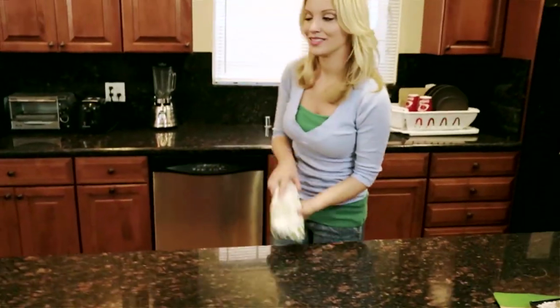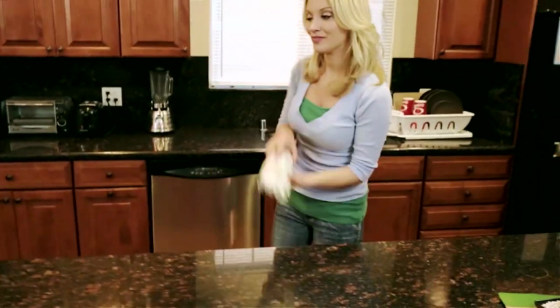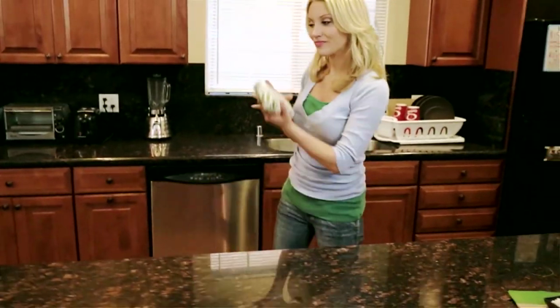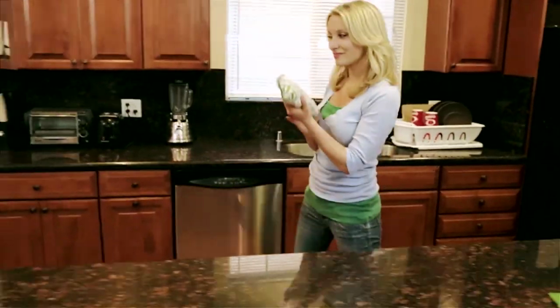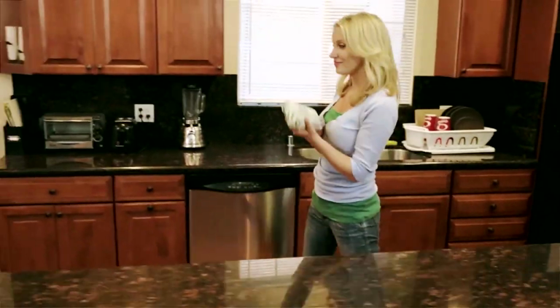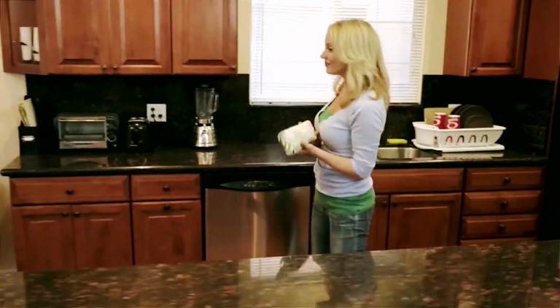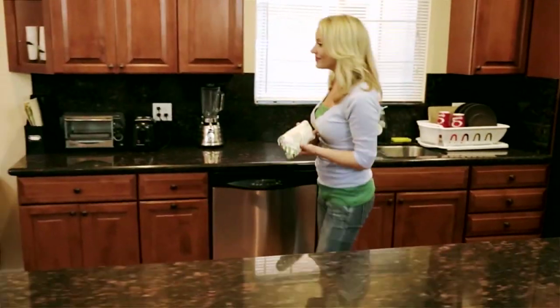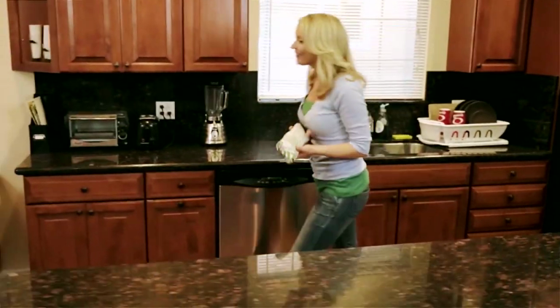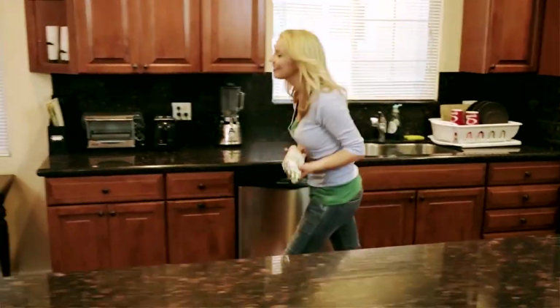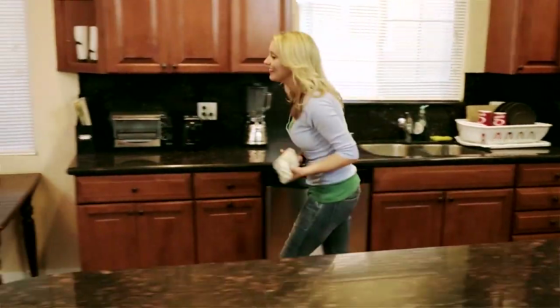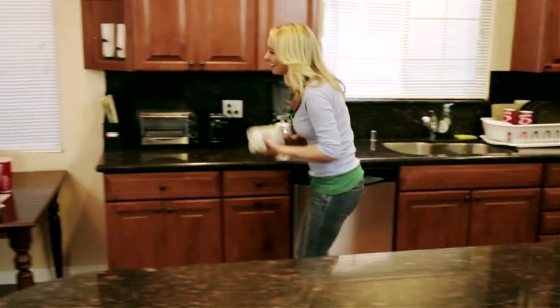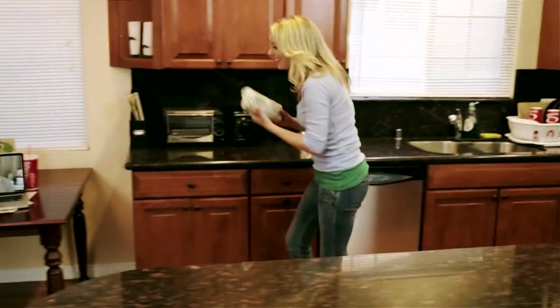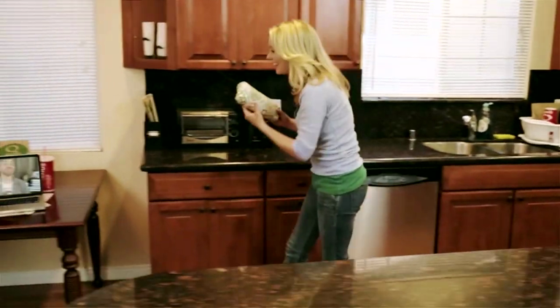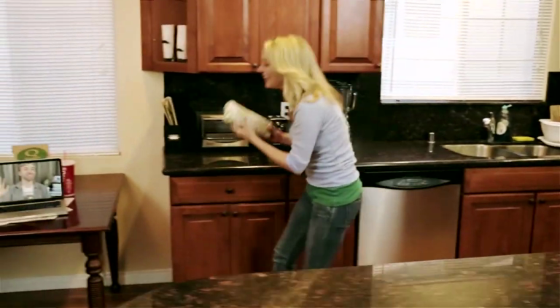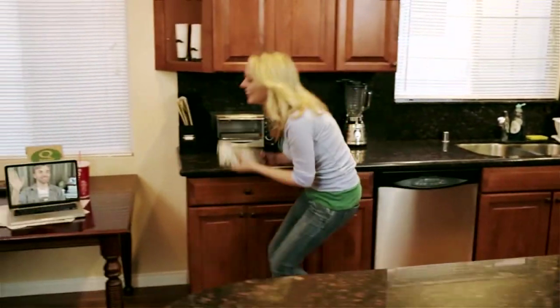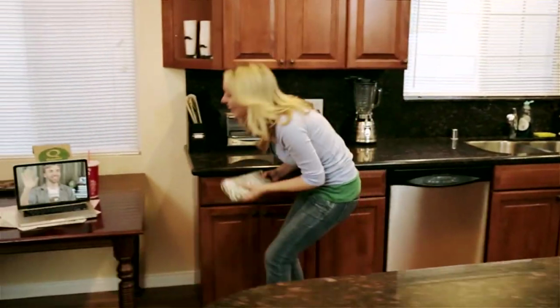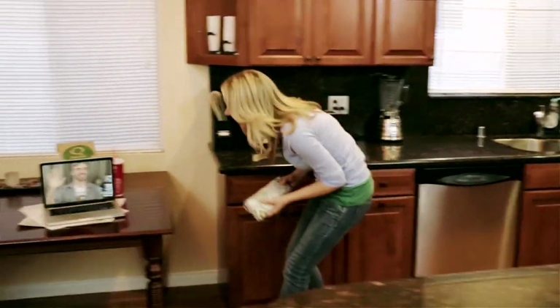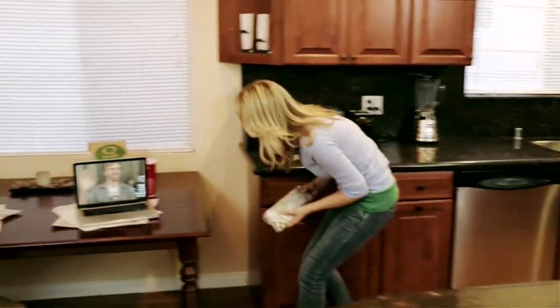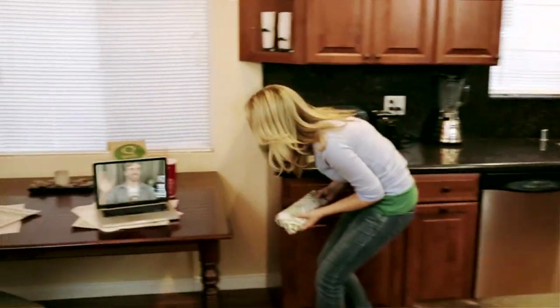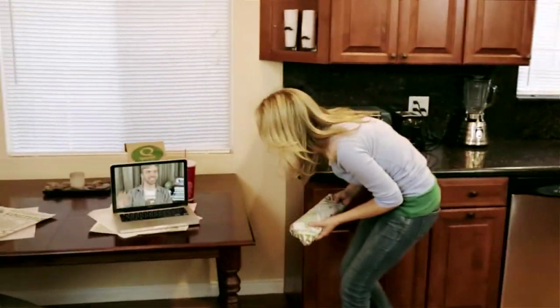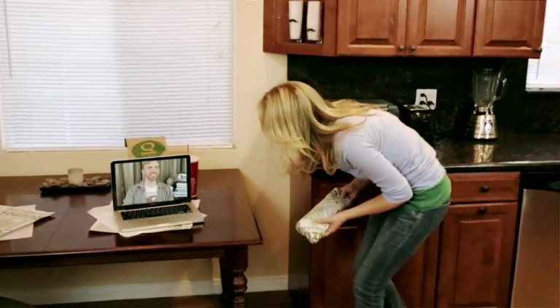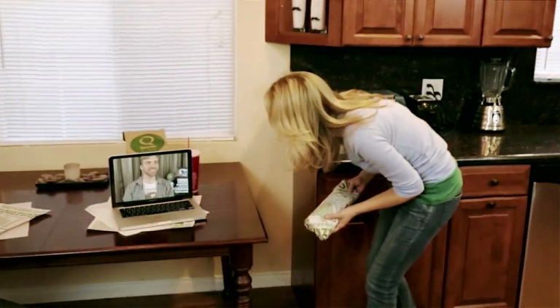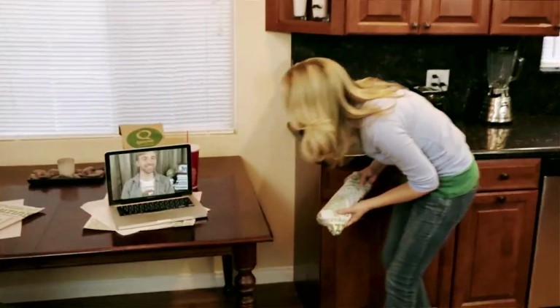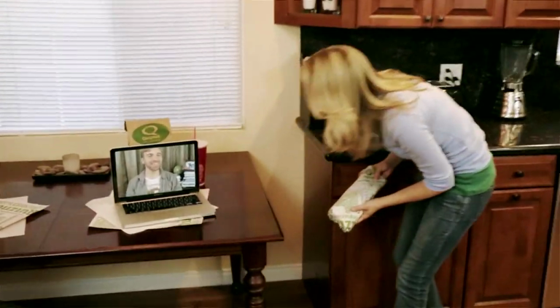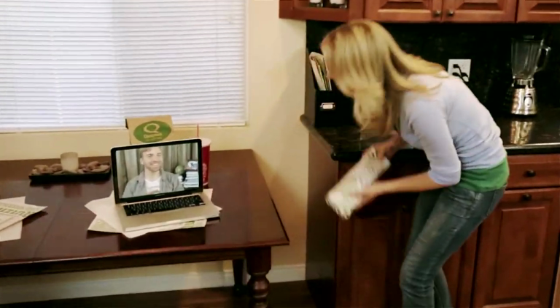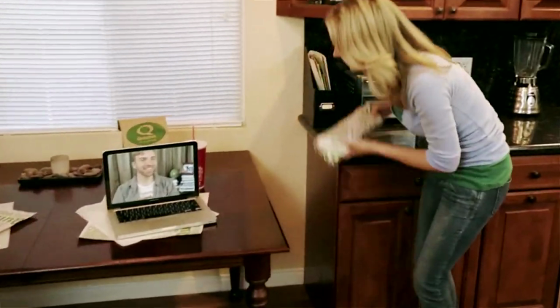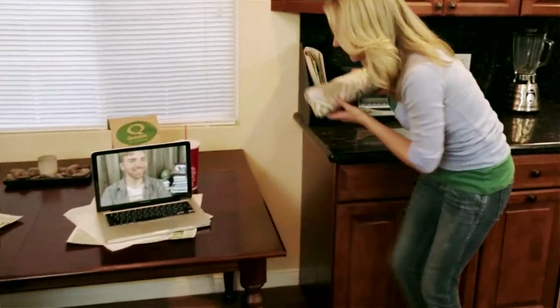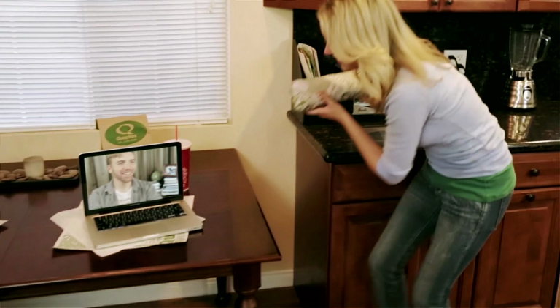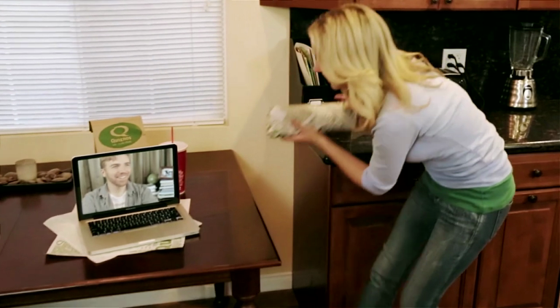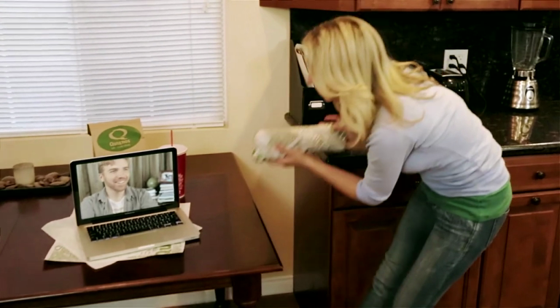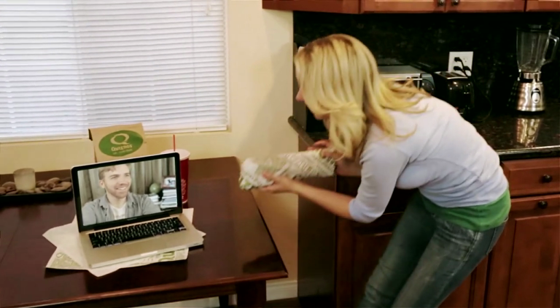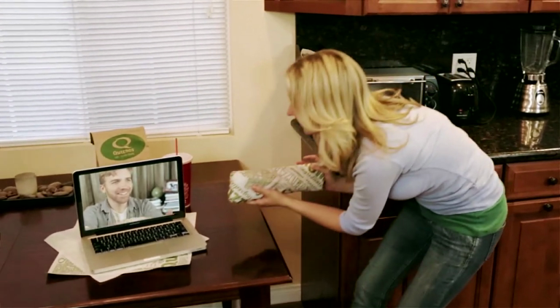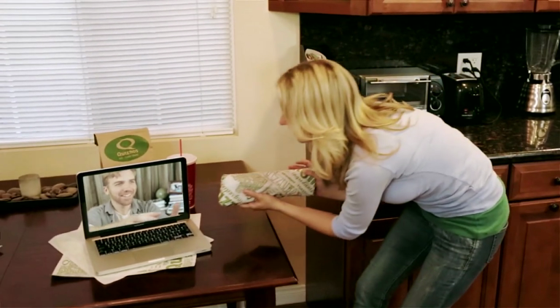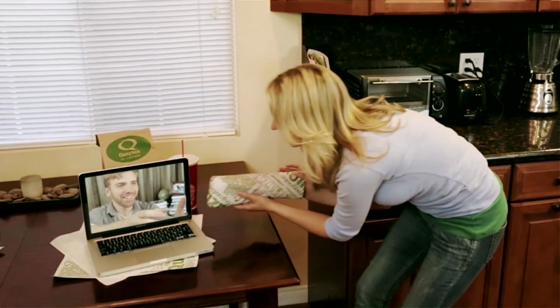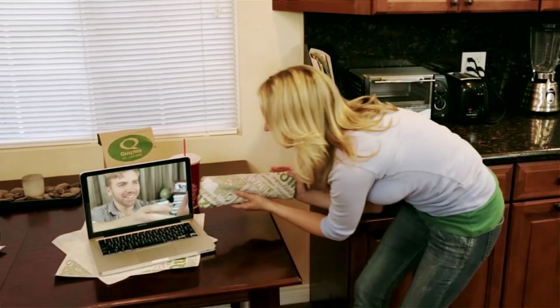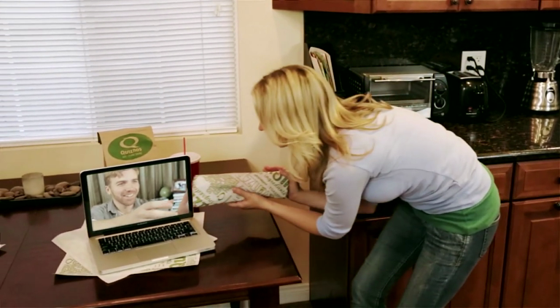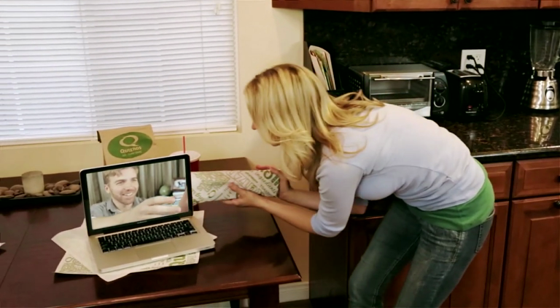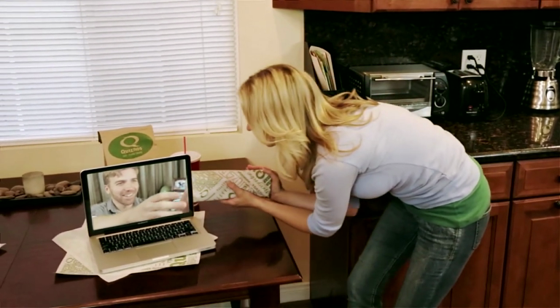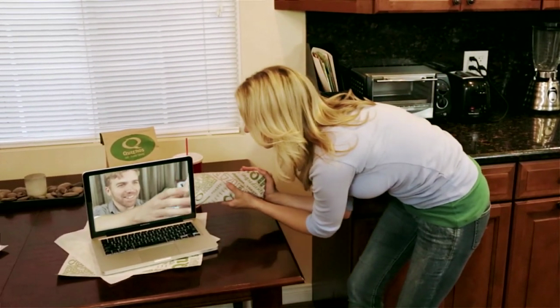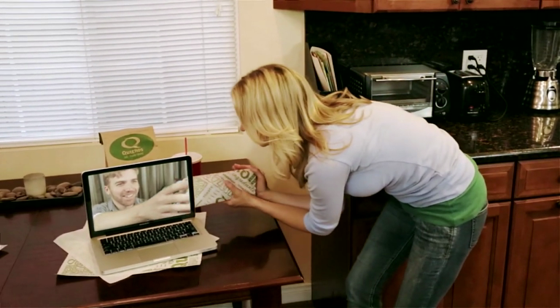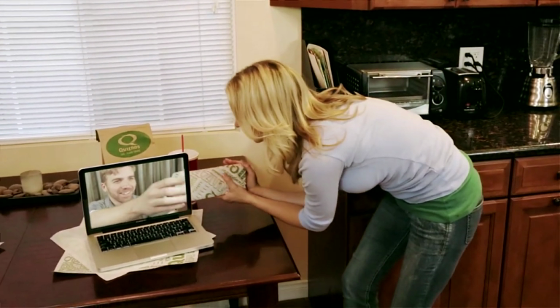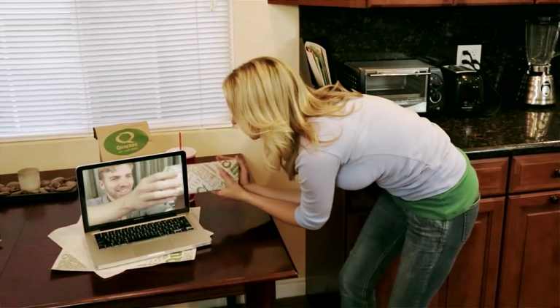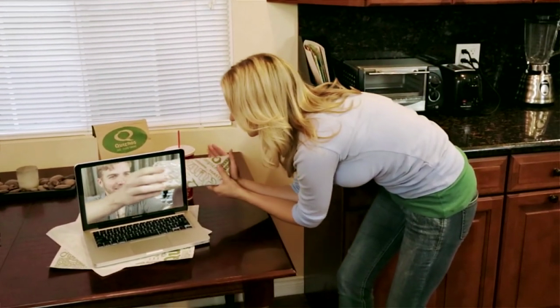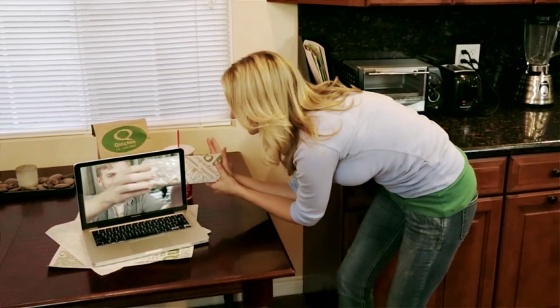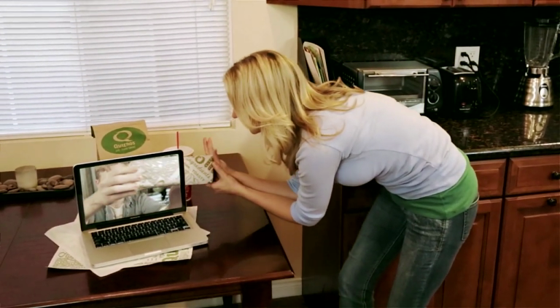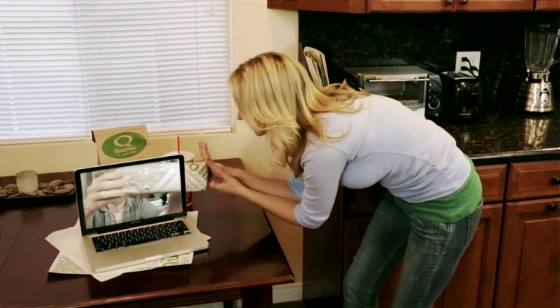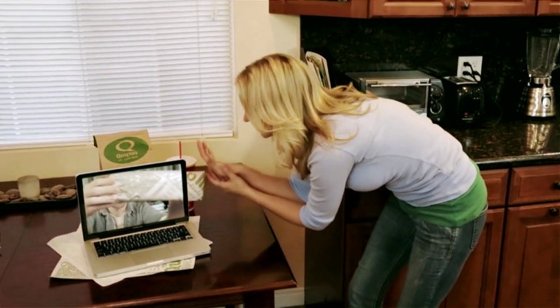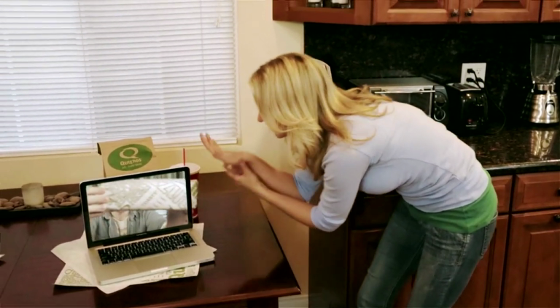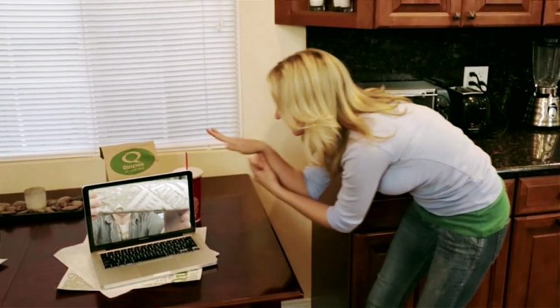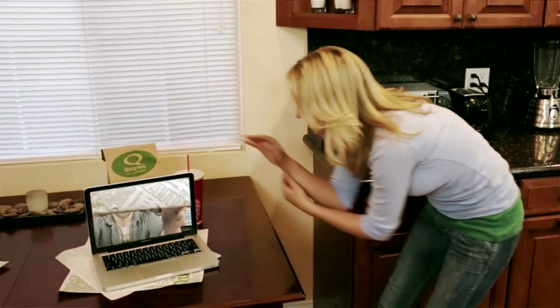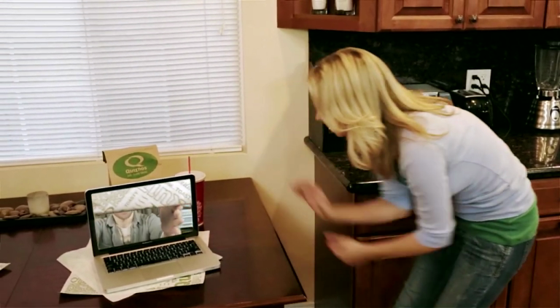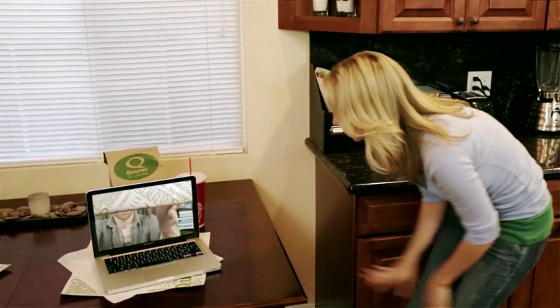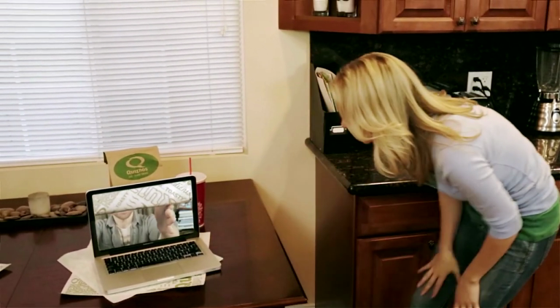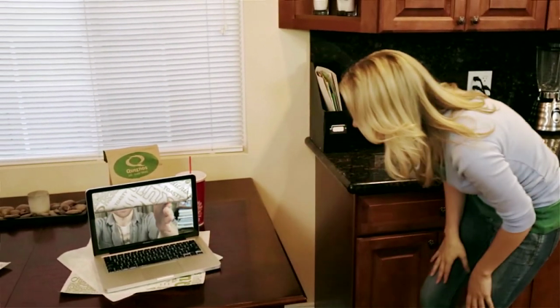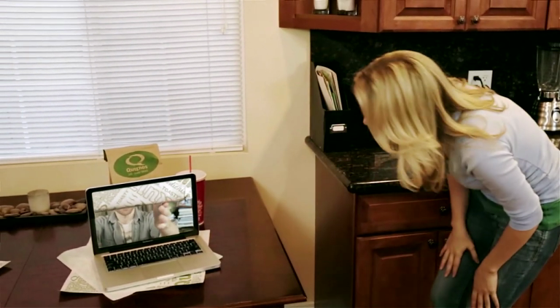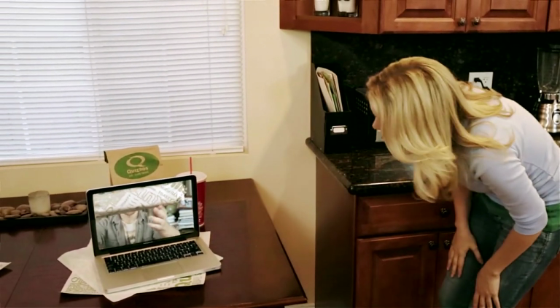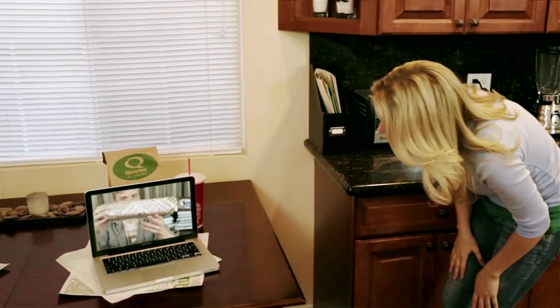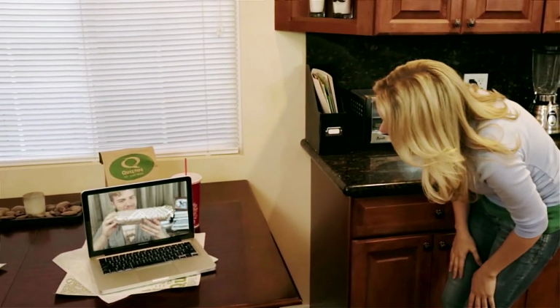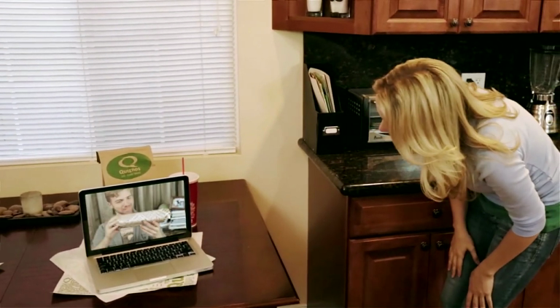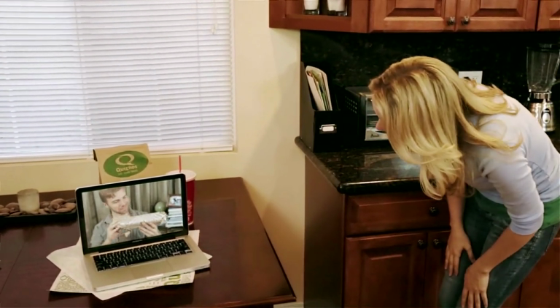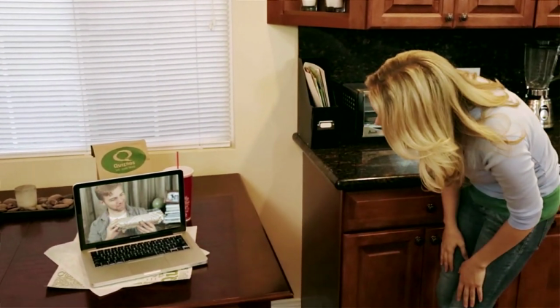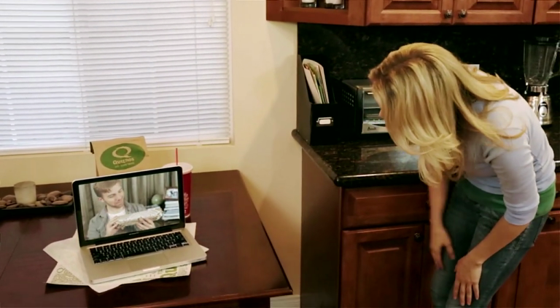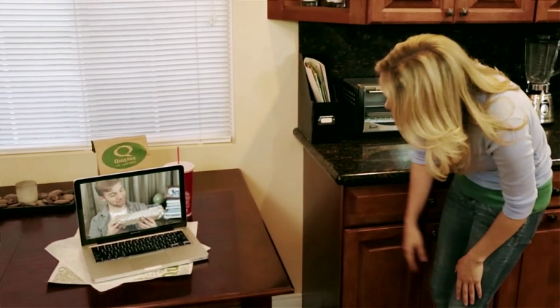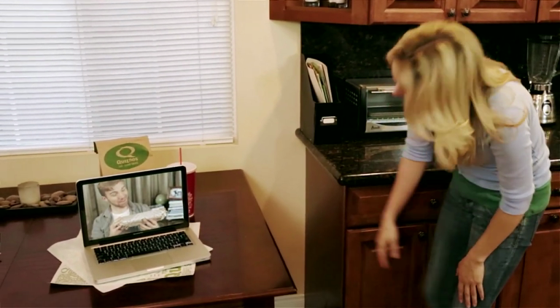Hey Casey. Hey dude, you hungry? Here's that sub. Oh, awesome, thanks. You got it.